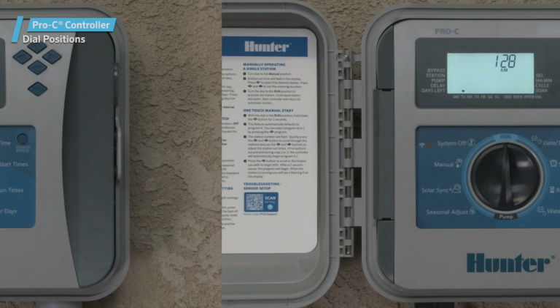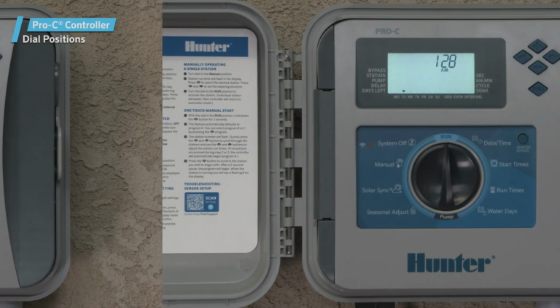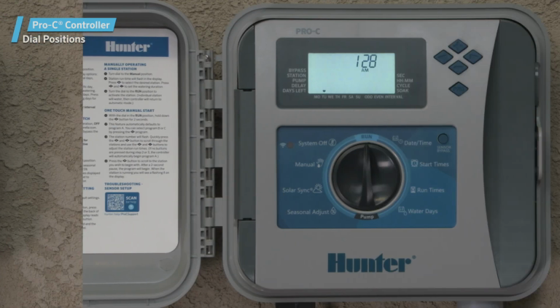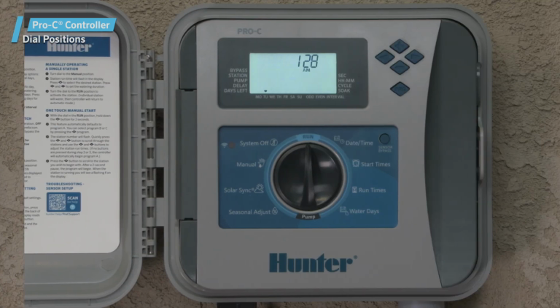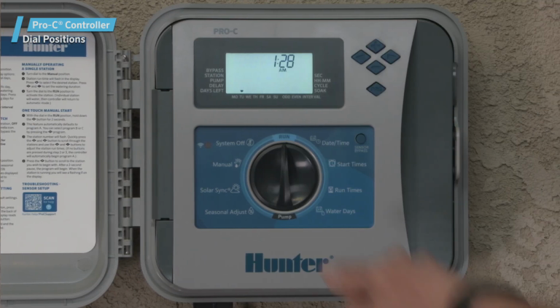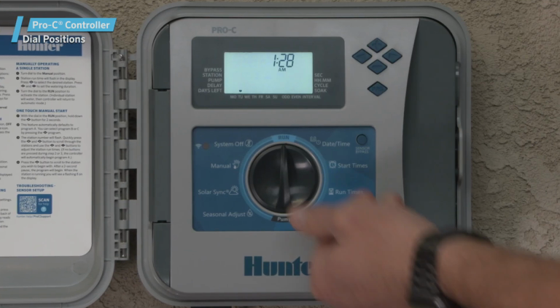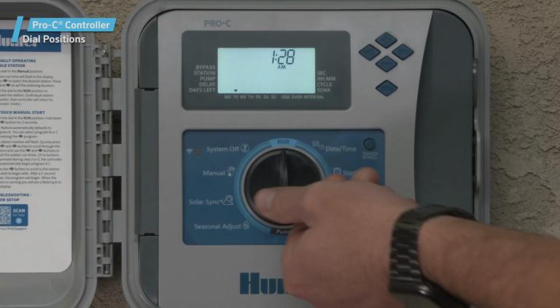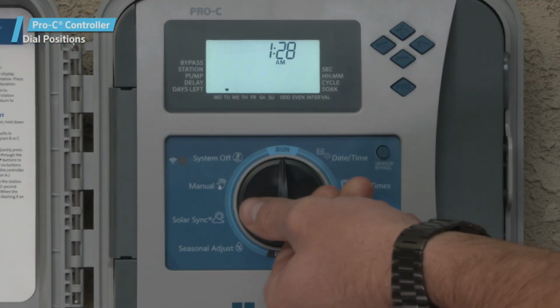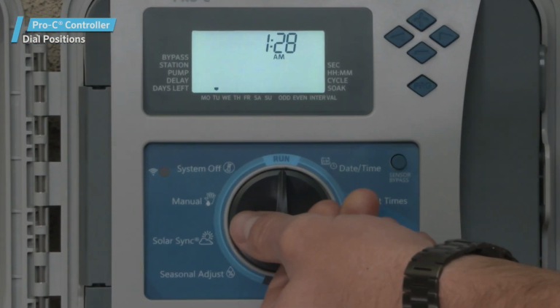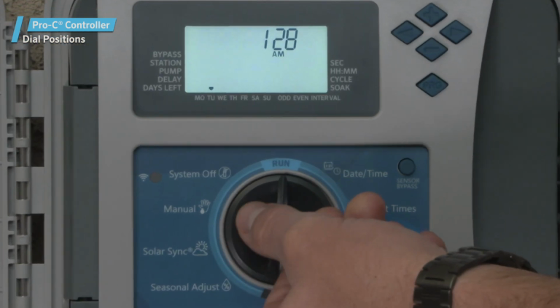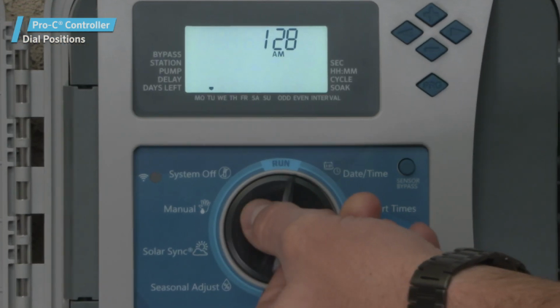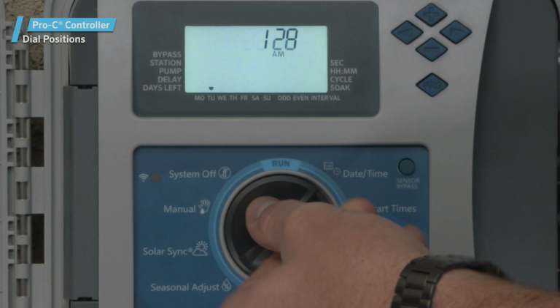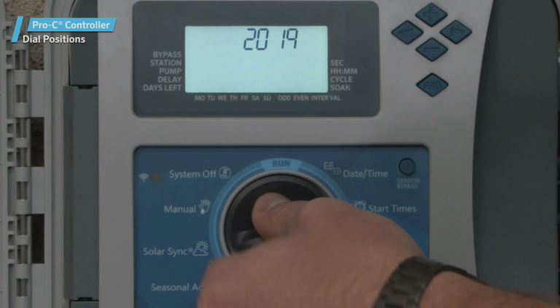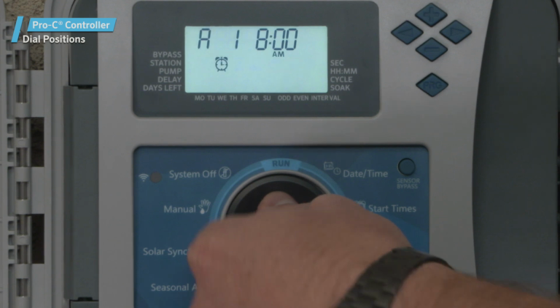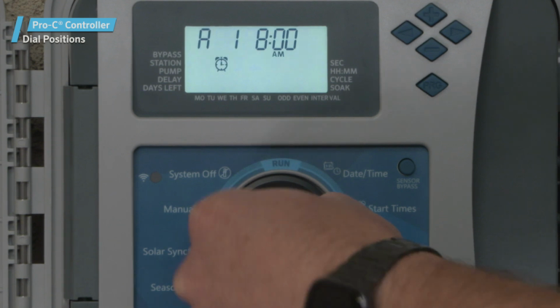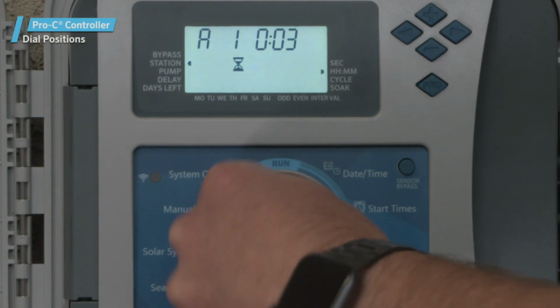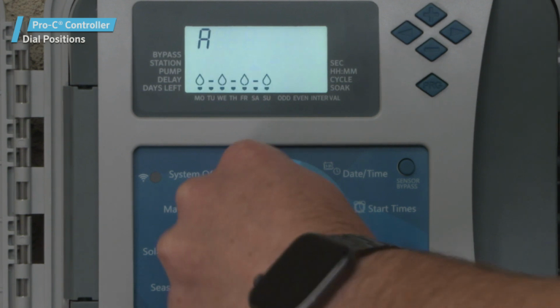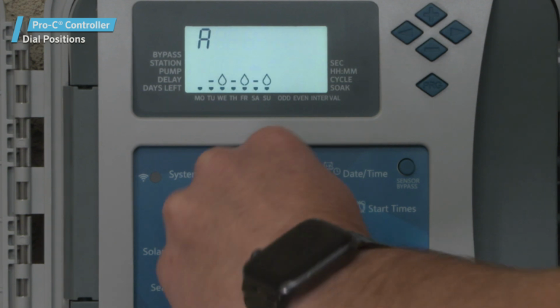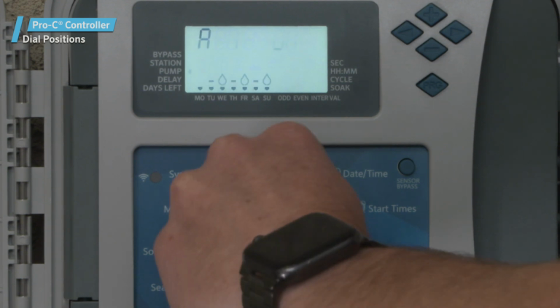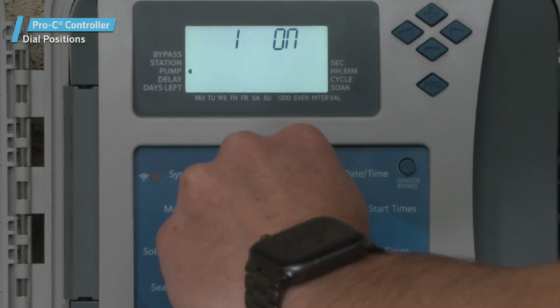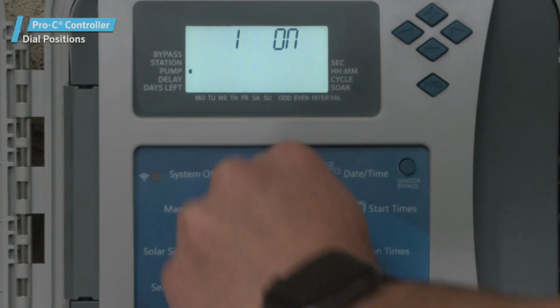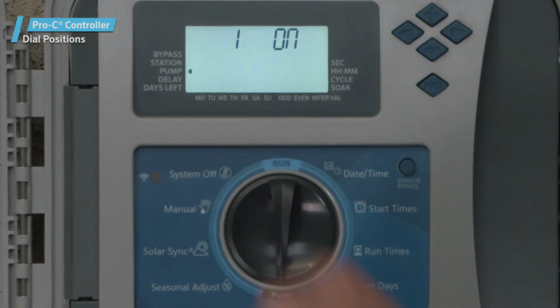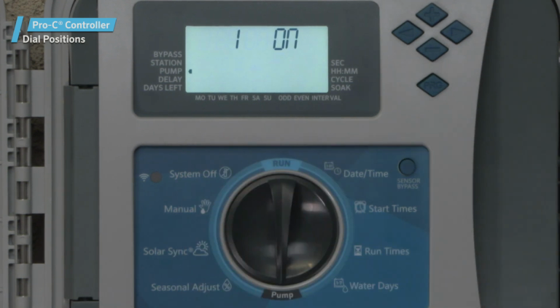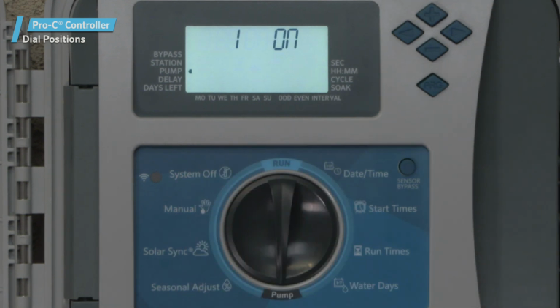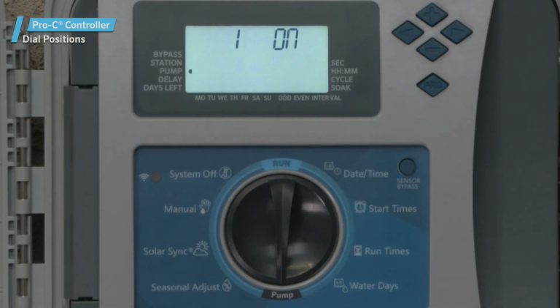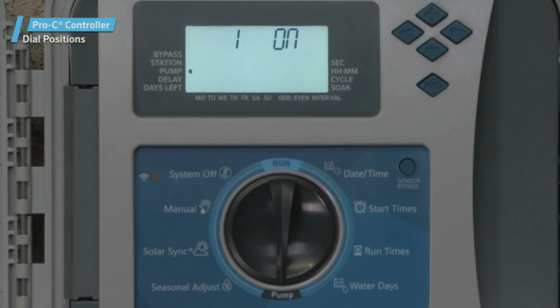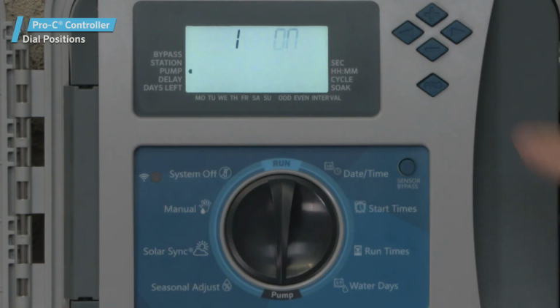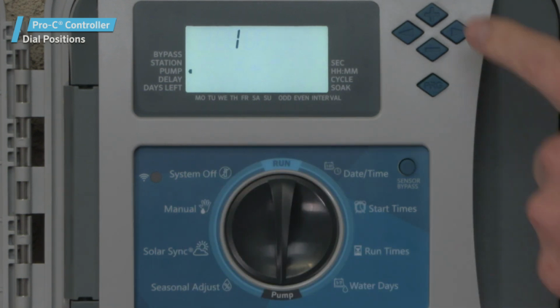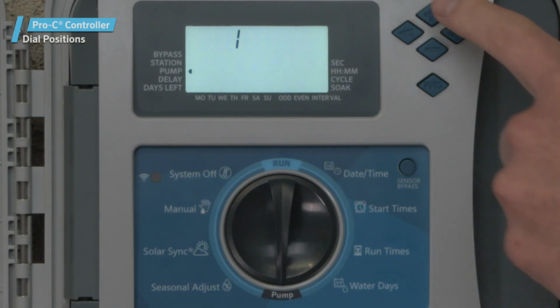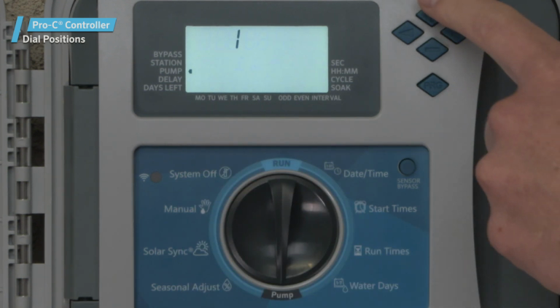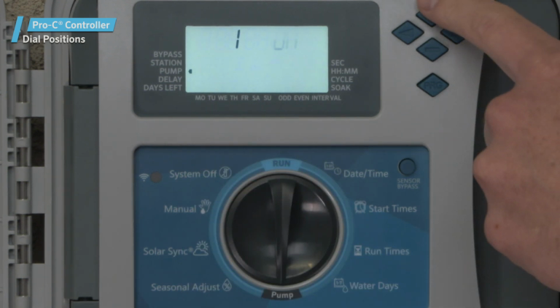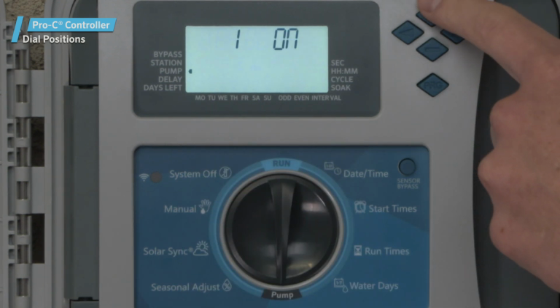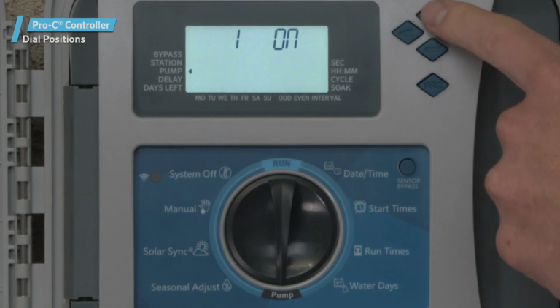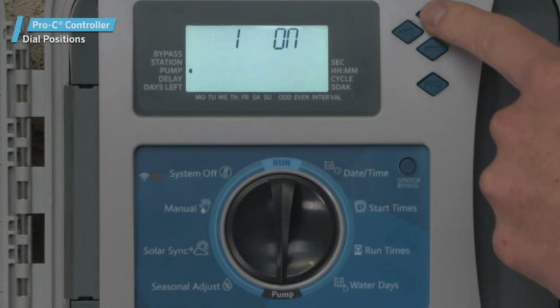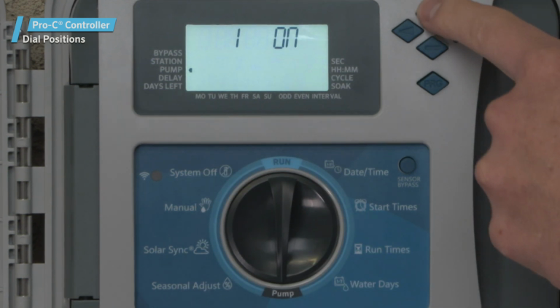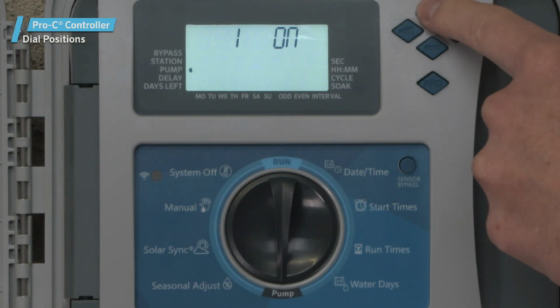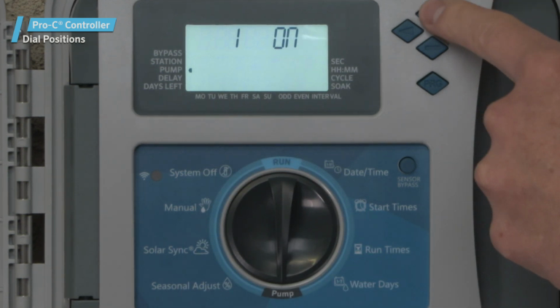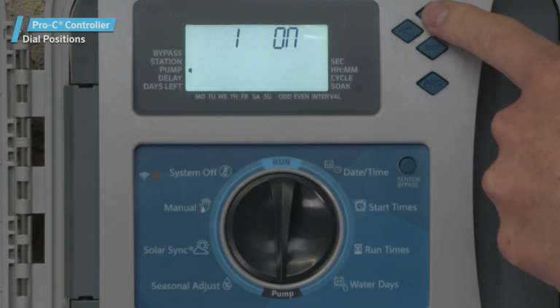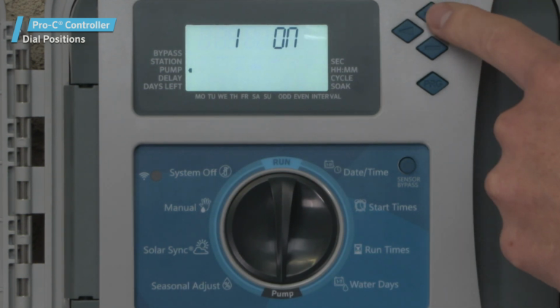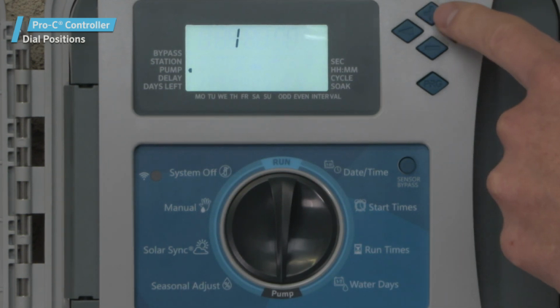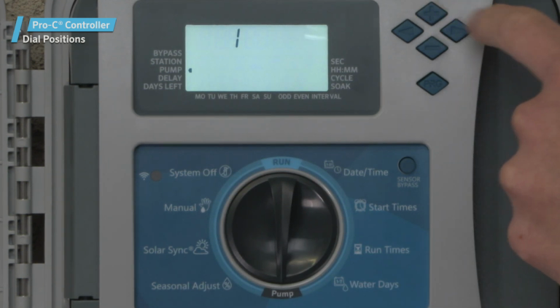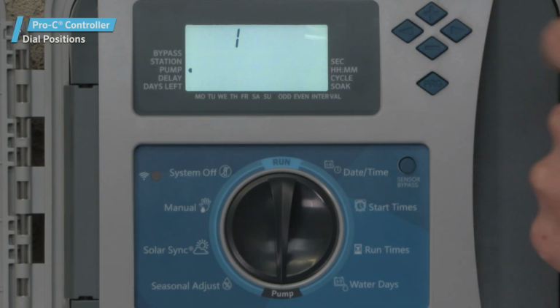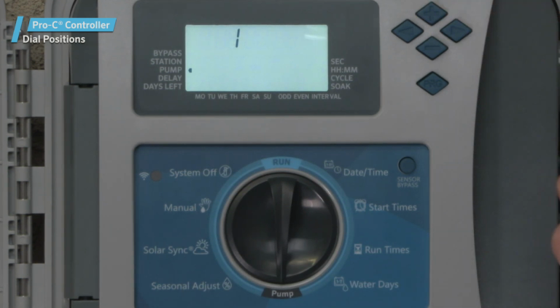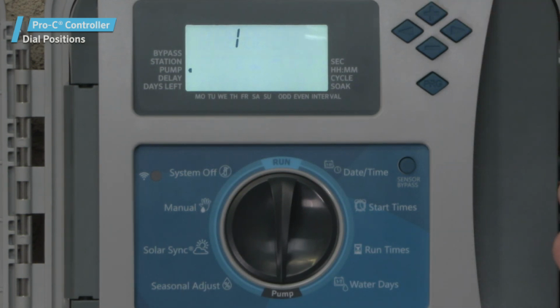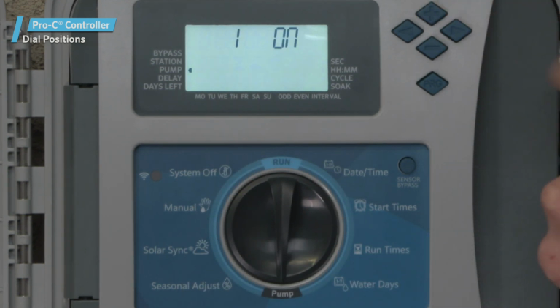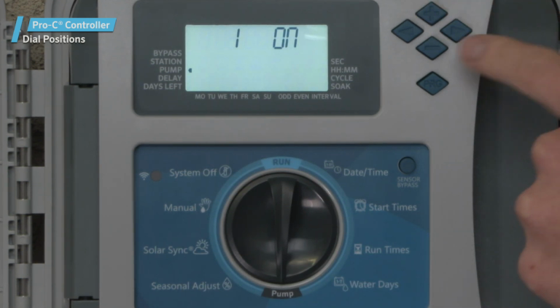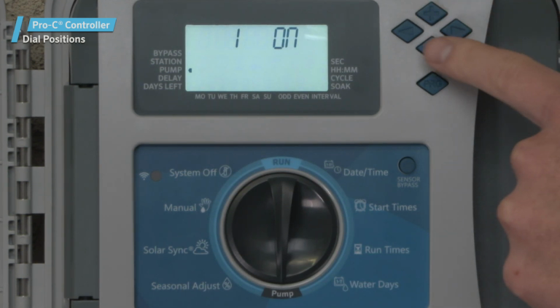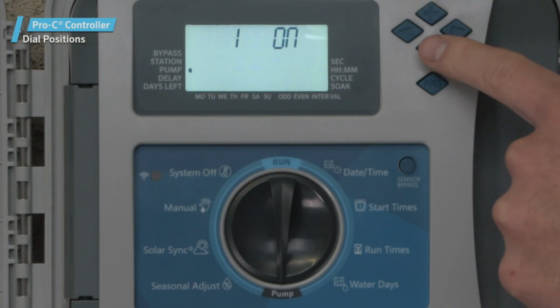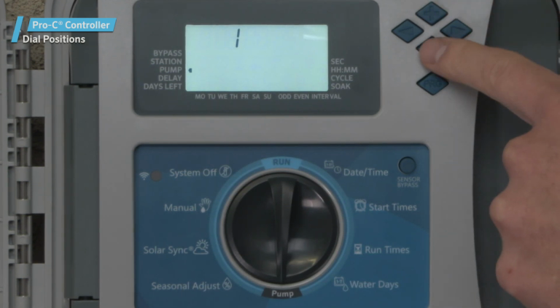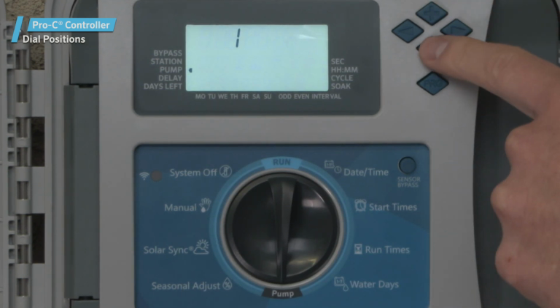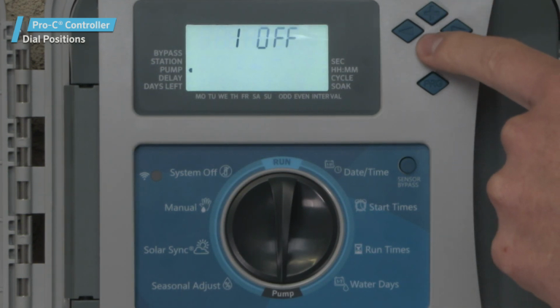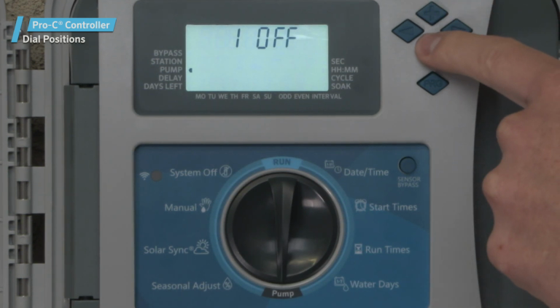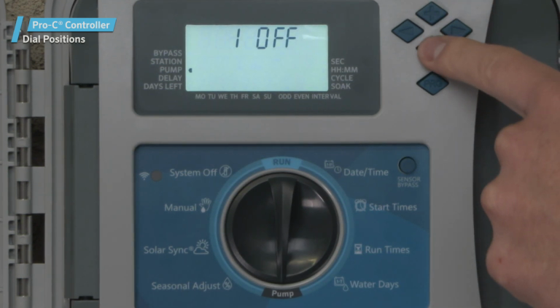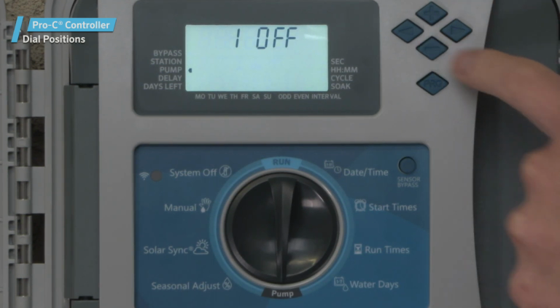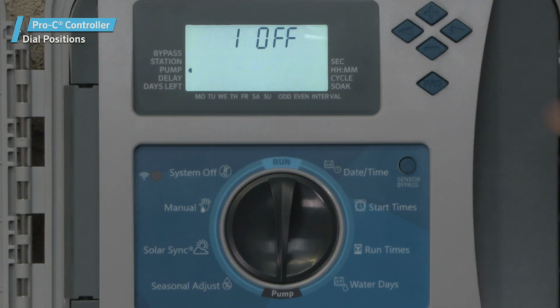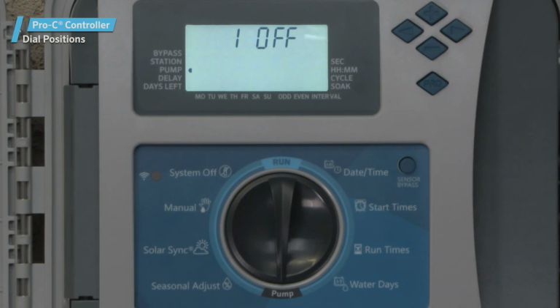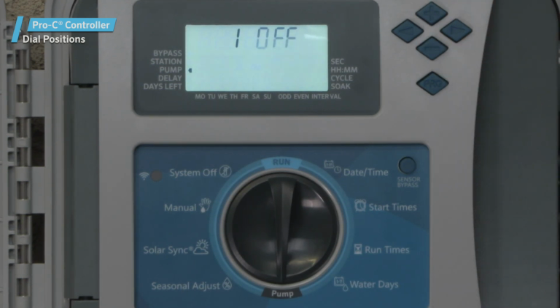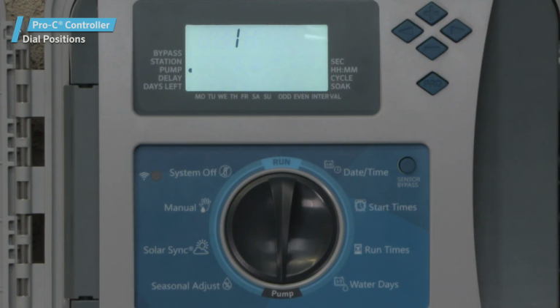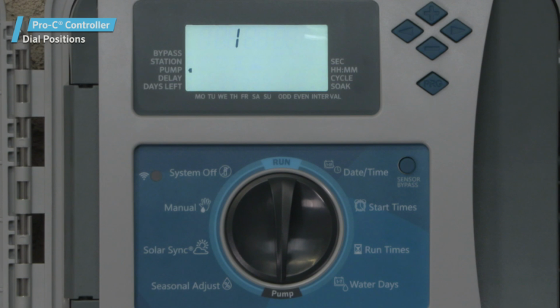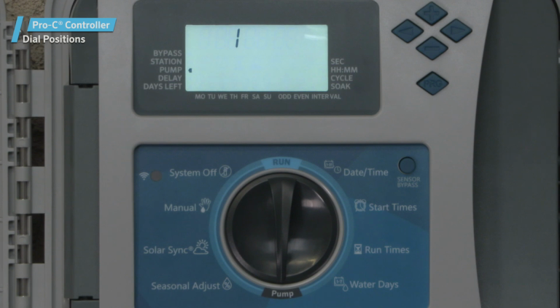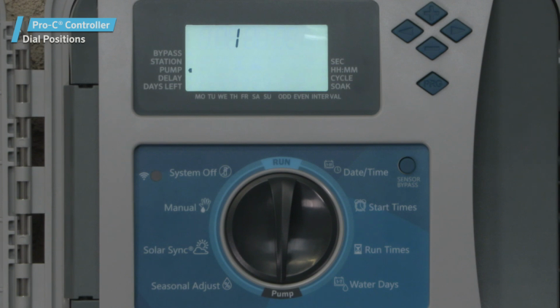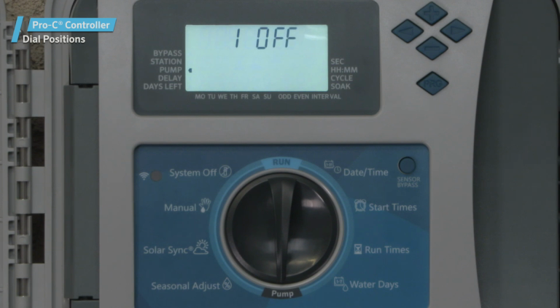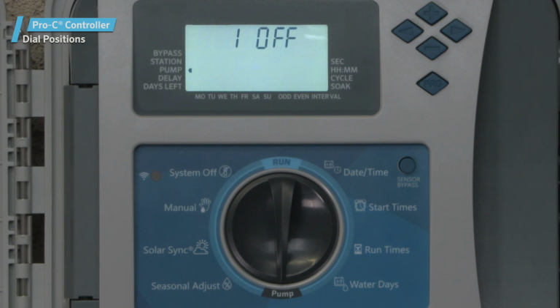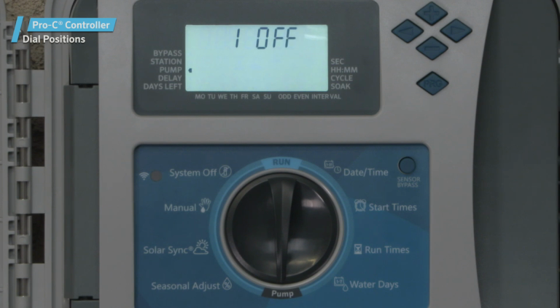The Pump dial position. In this position, you can enable or disable the pump or master valve for each station.